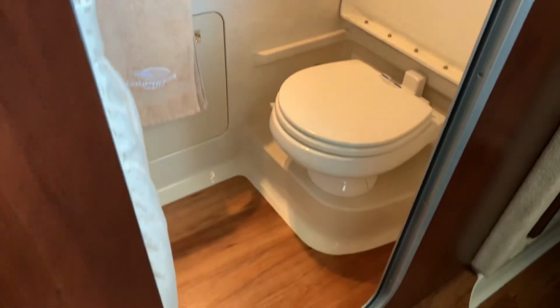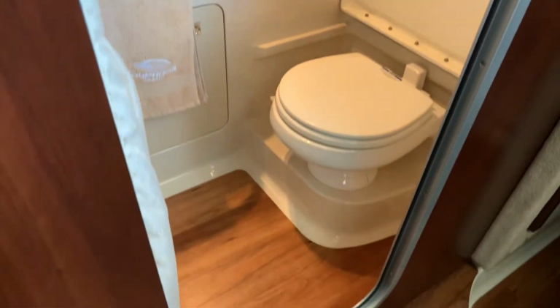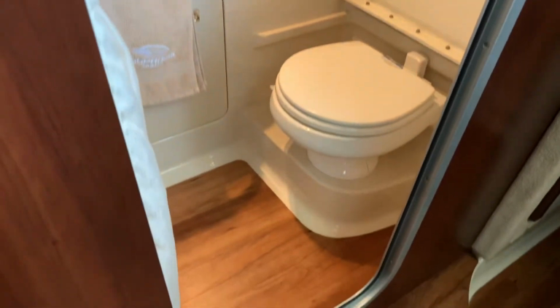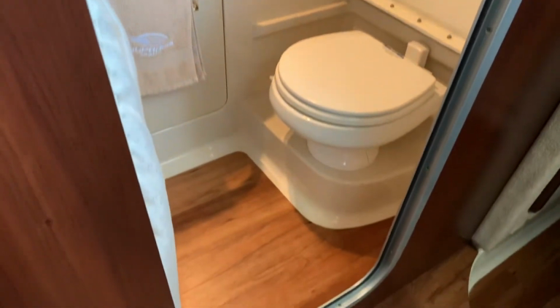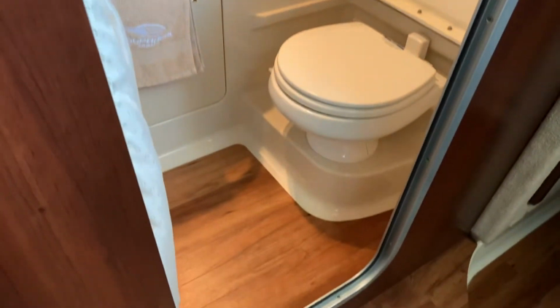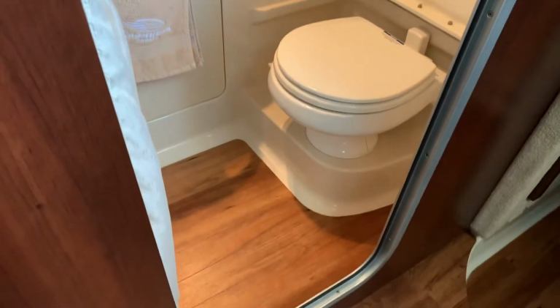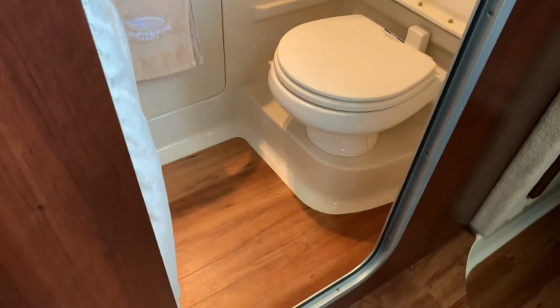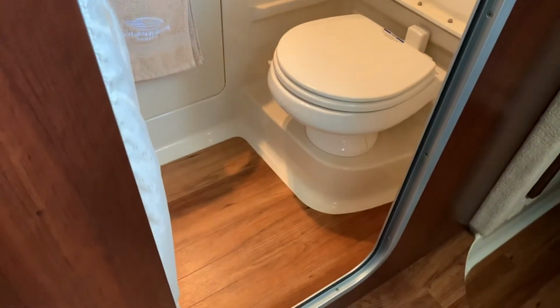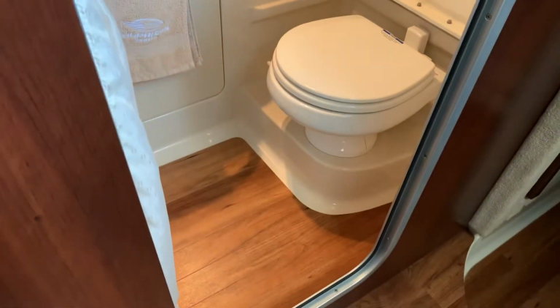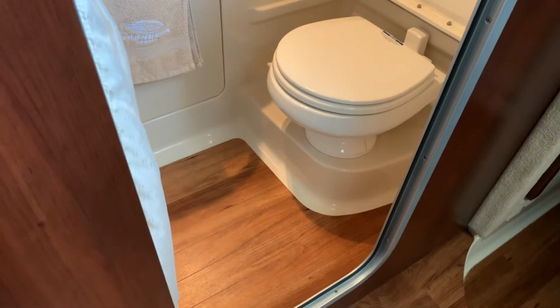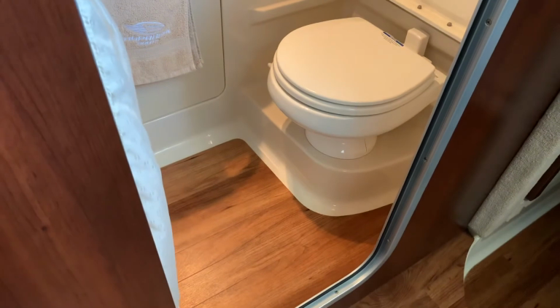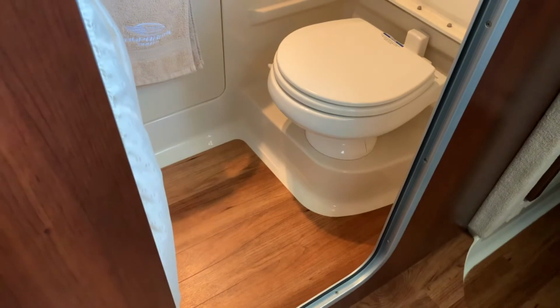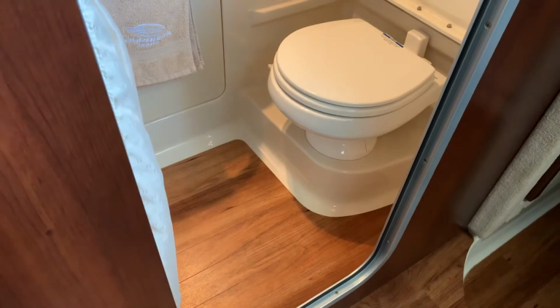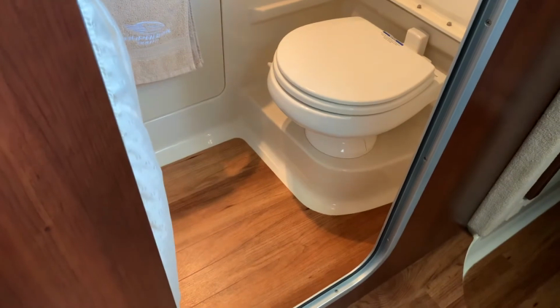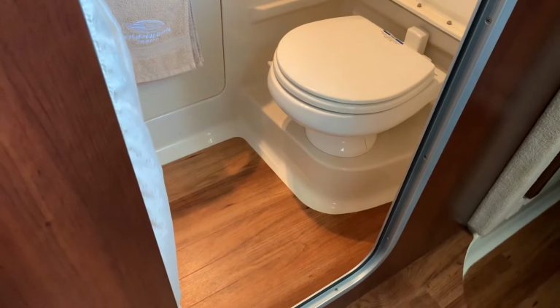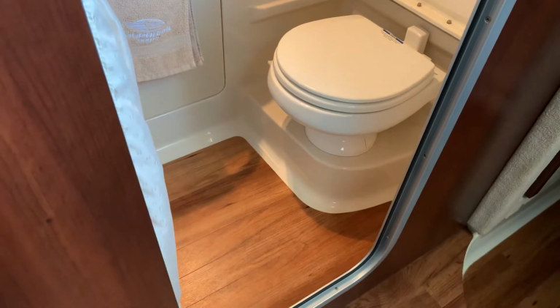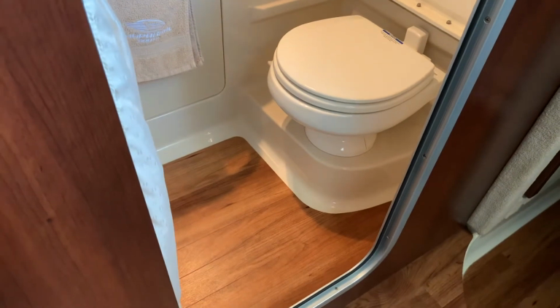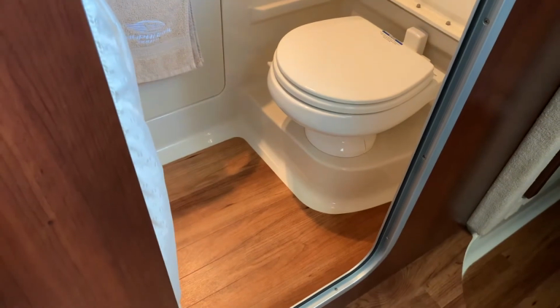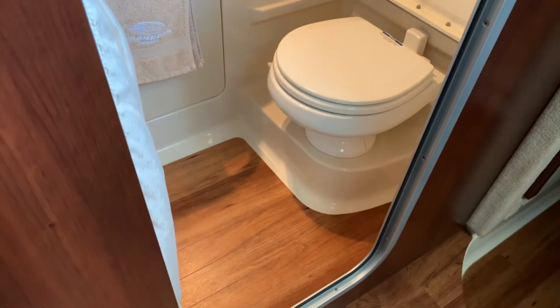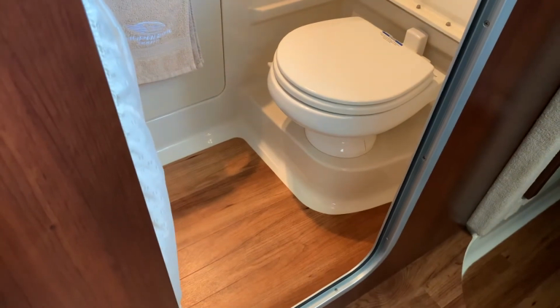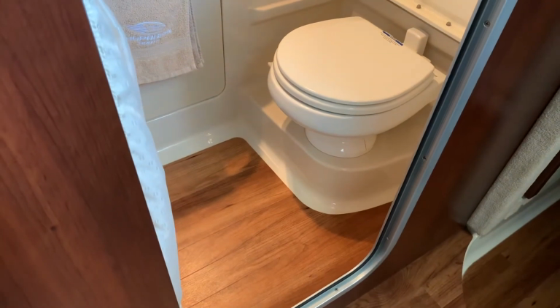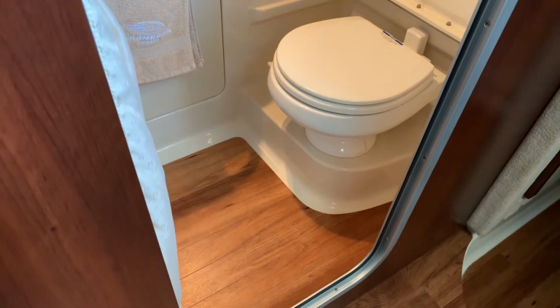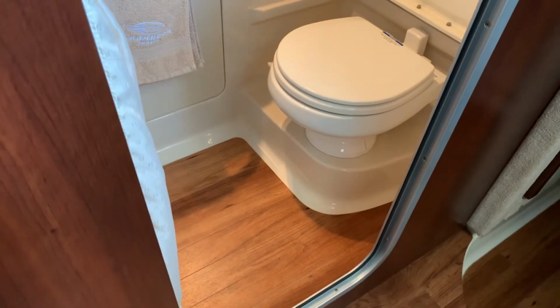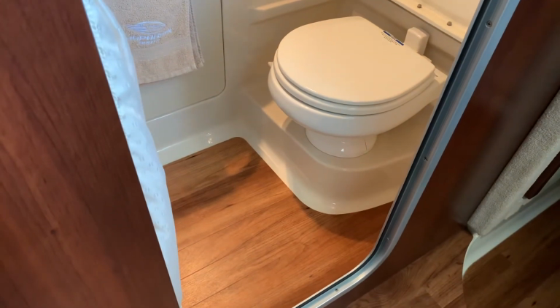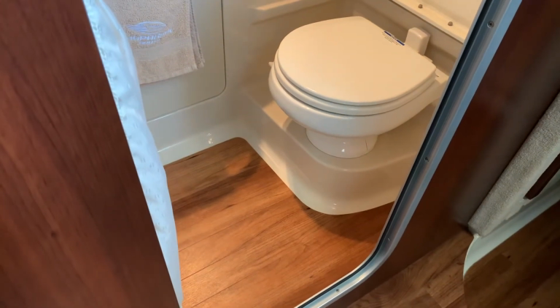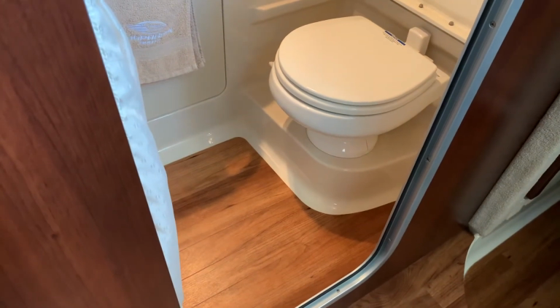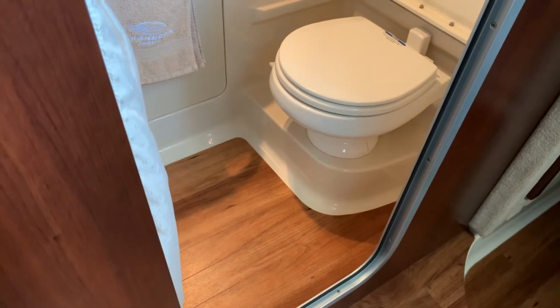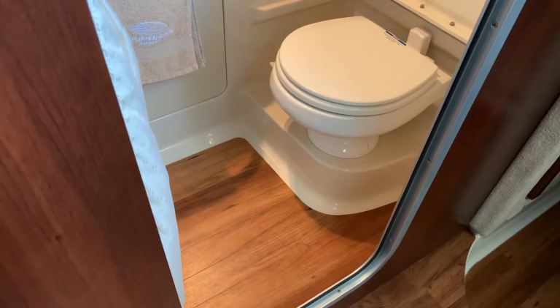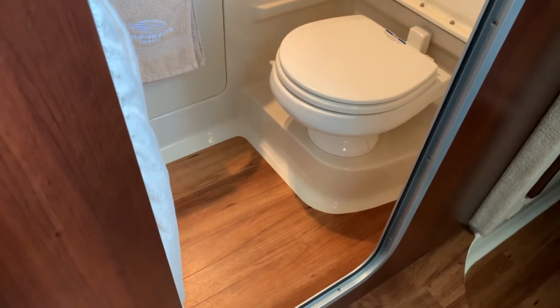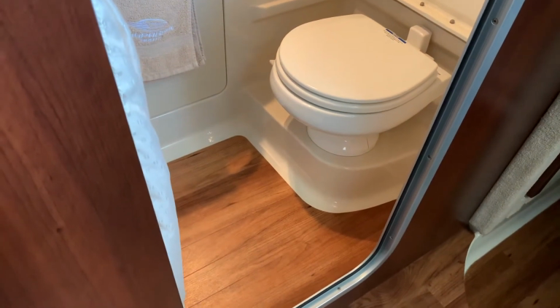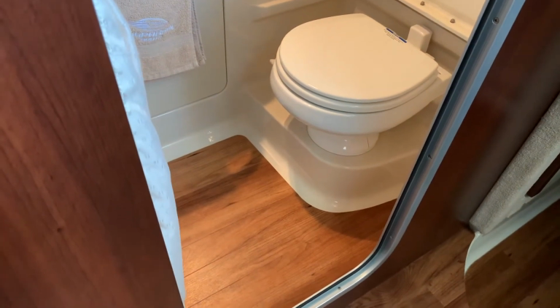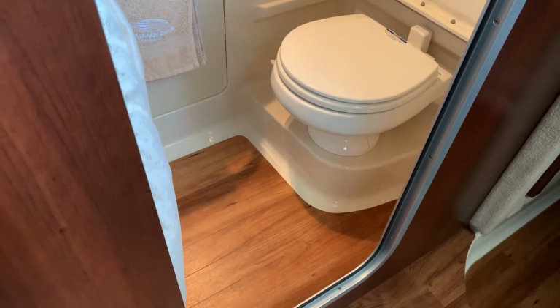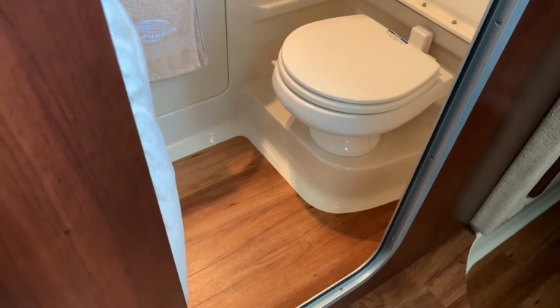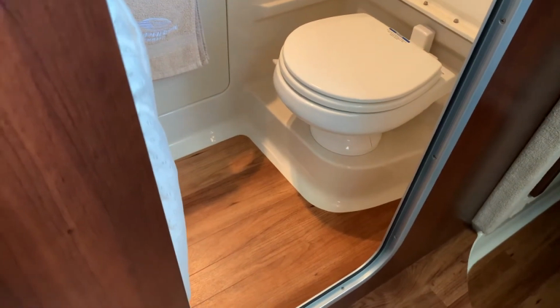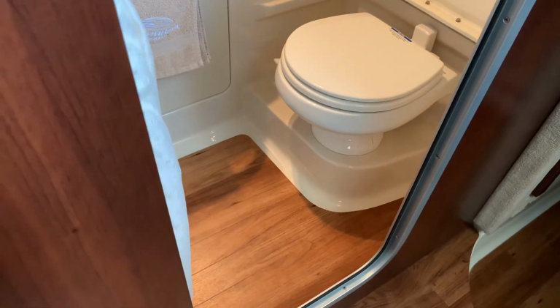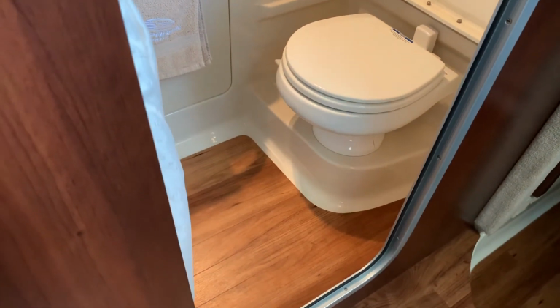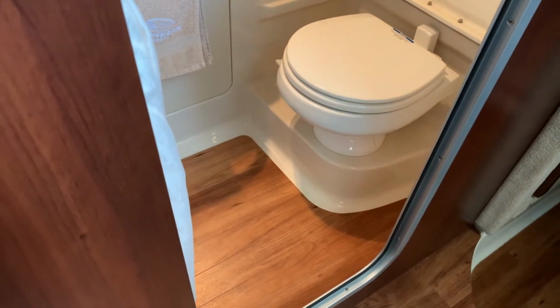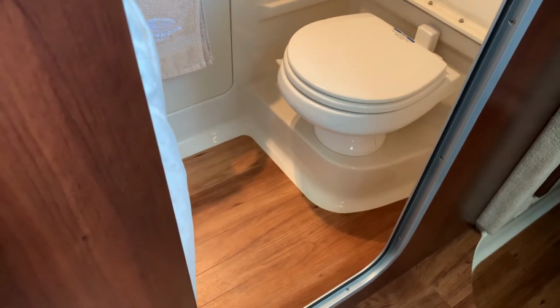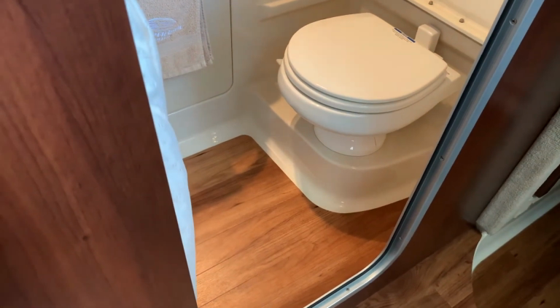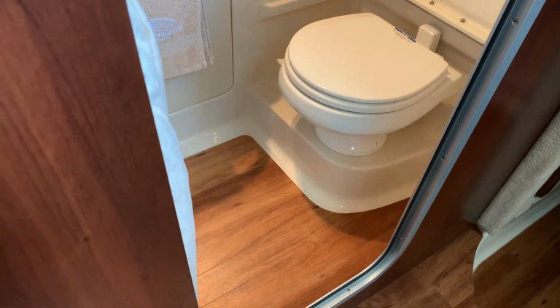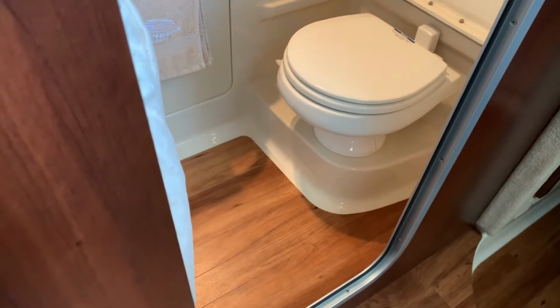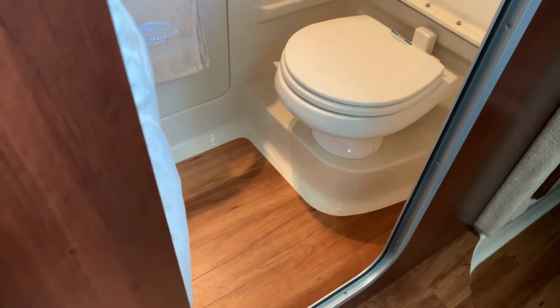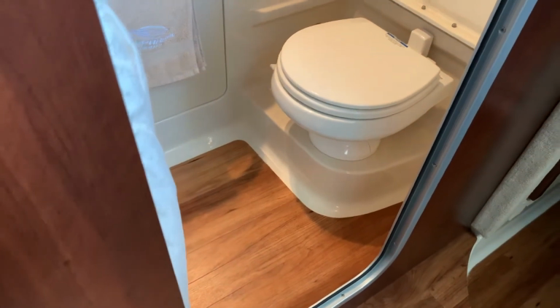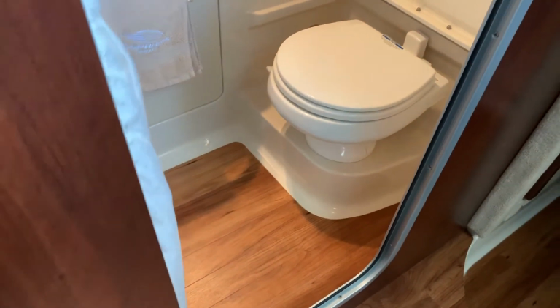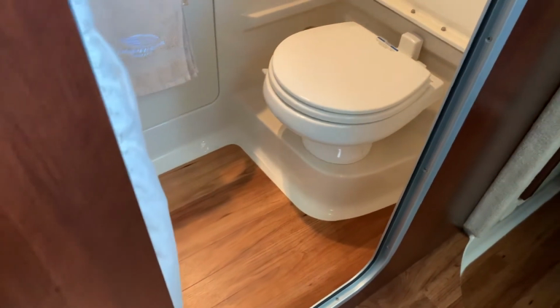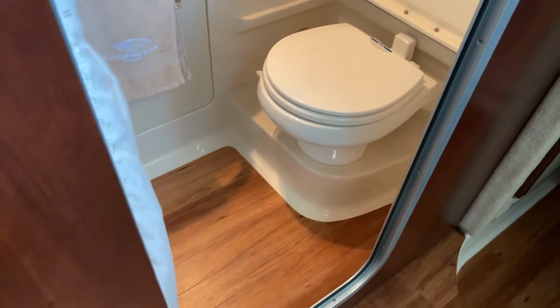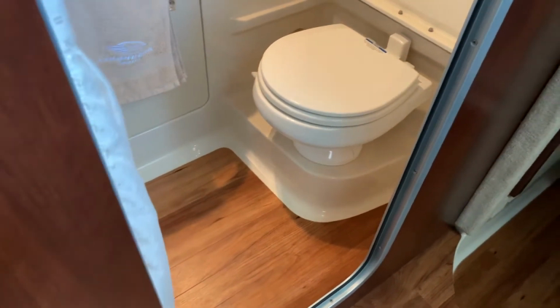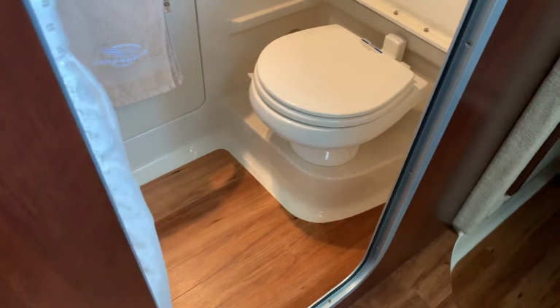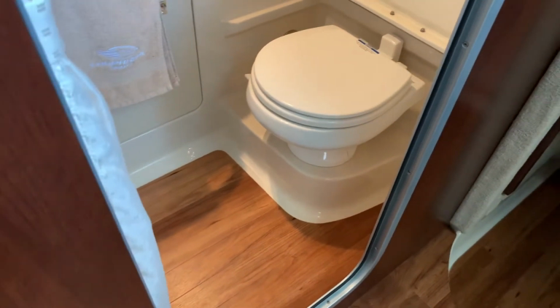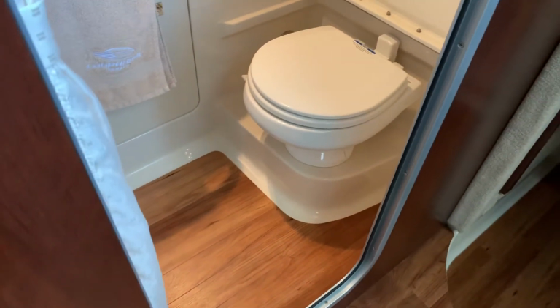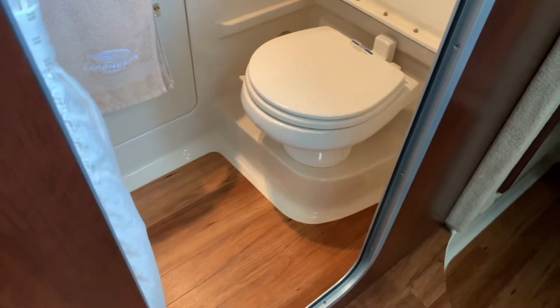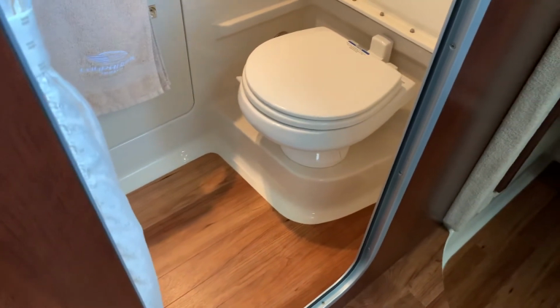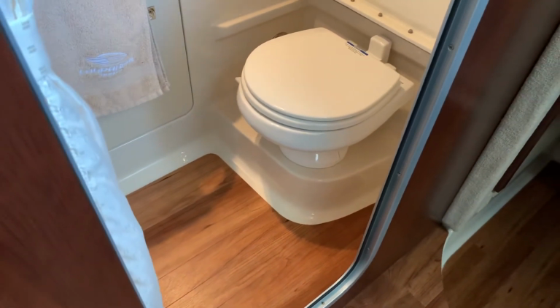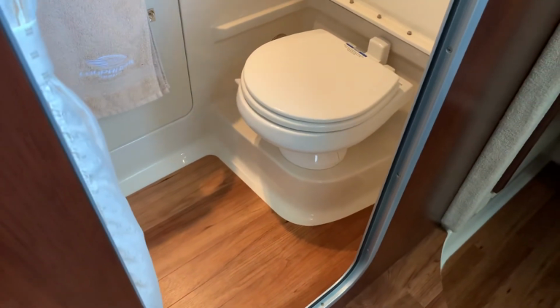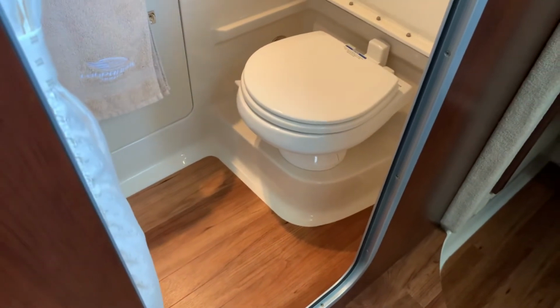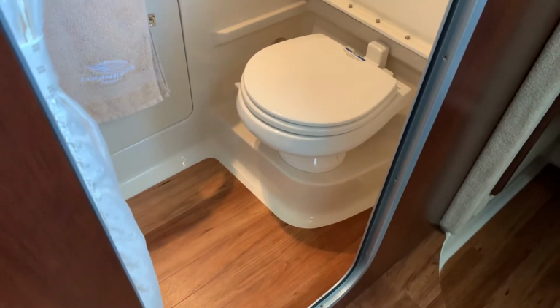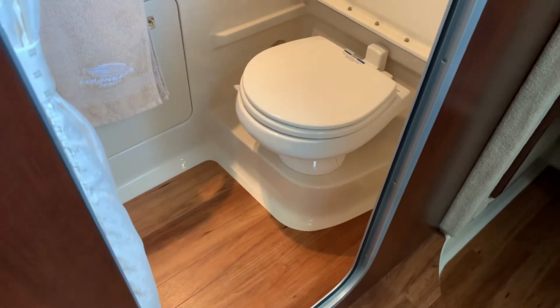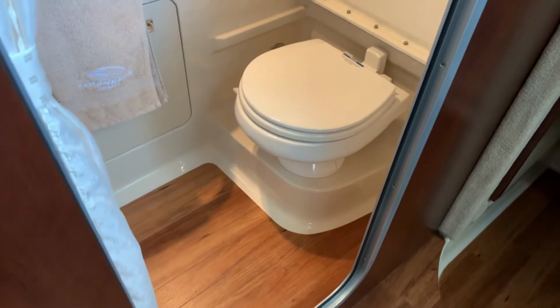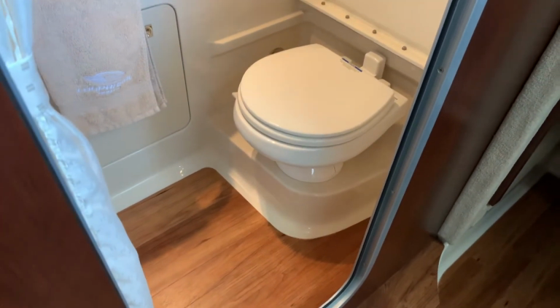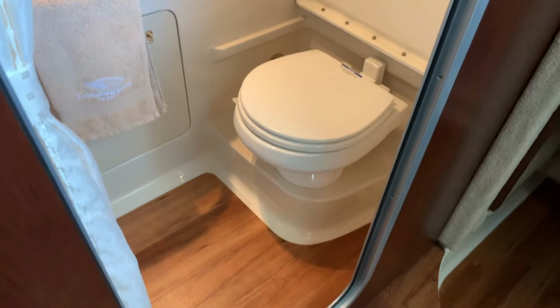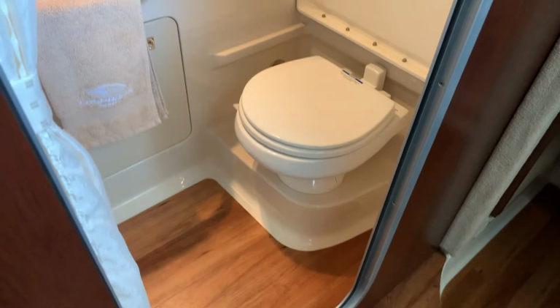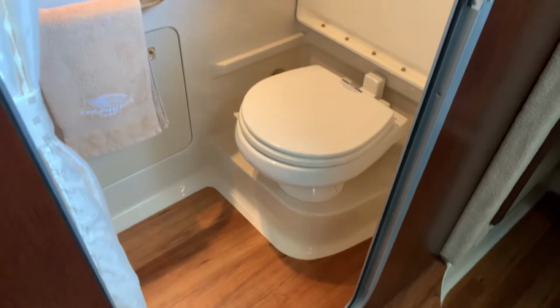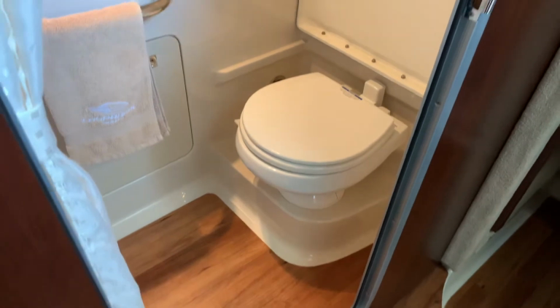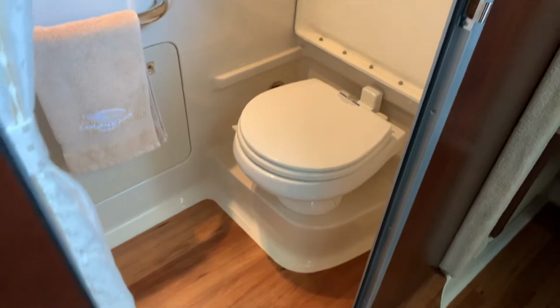Vacu flush system with a china bowl — not plastic.